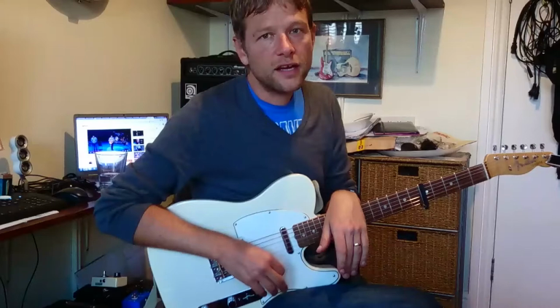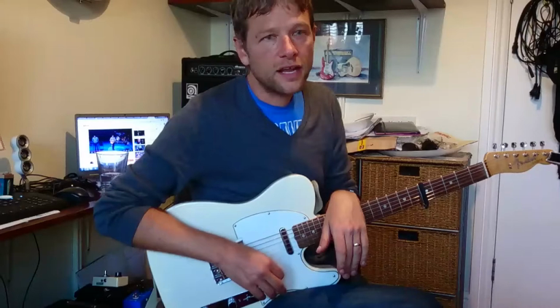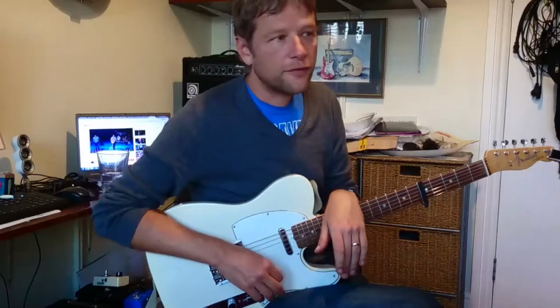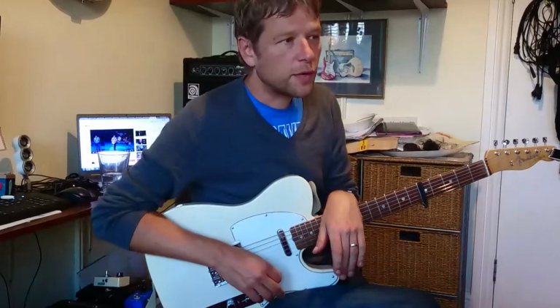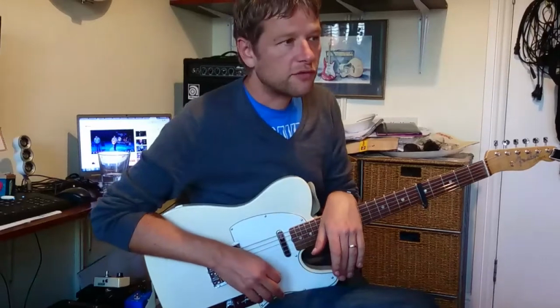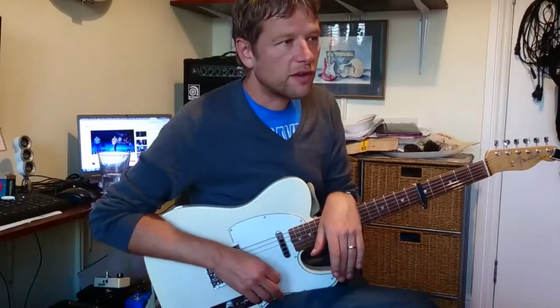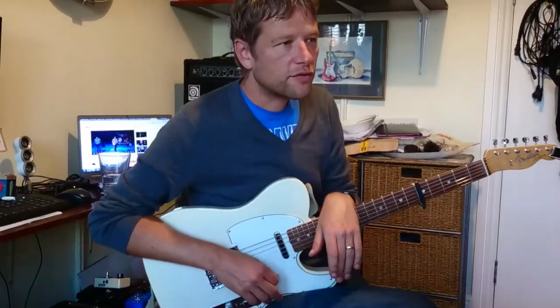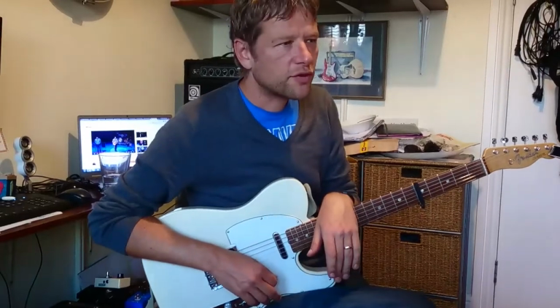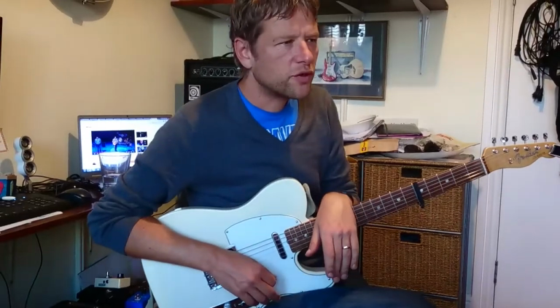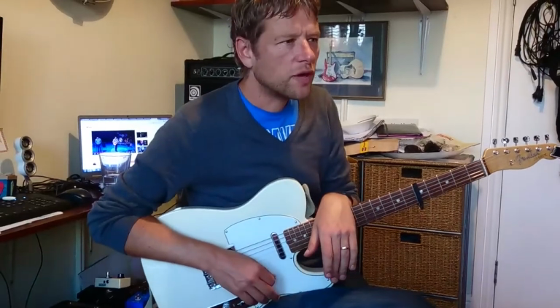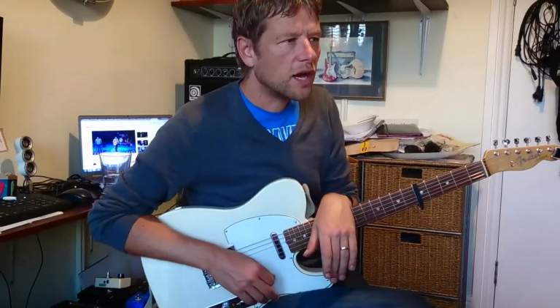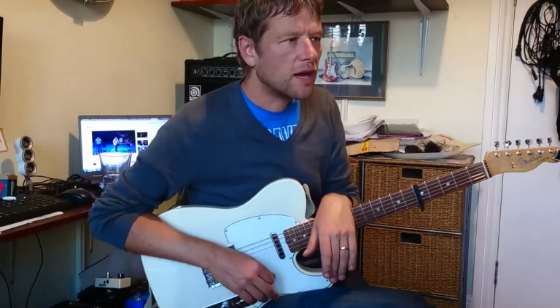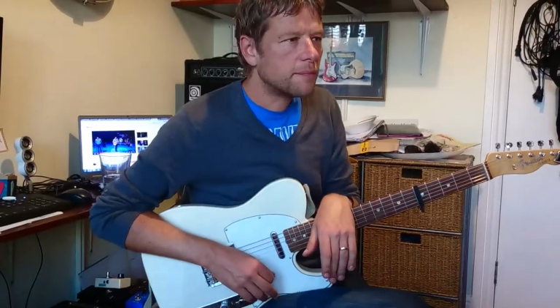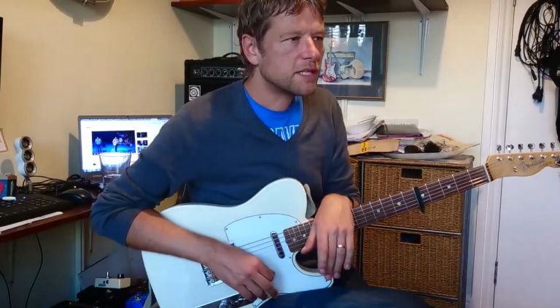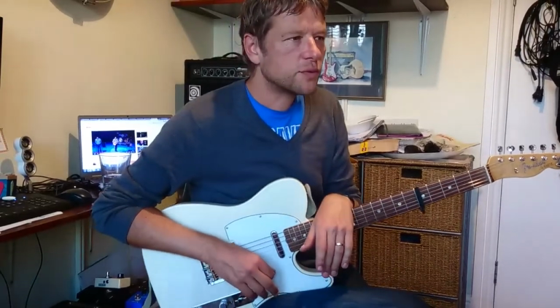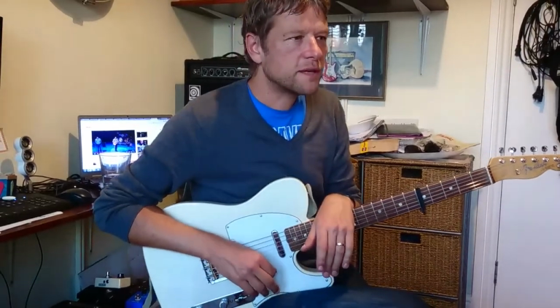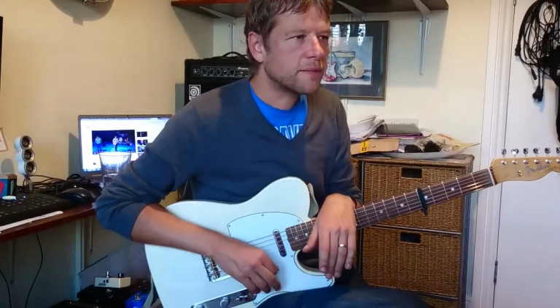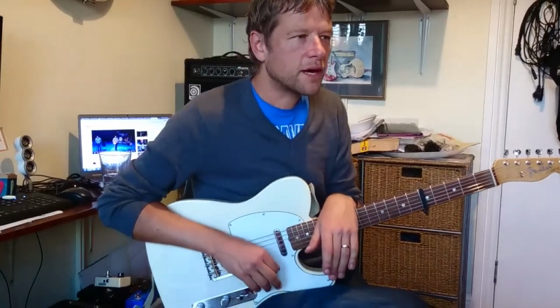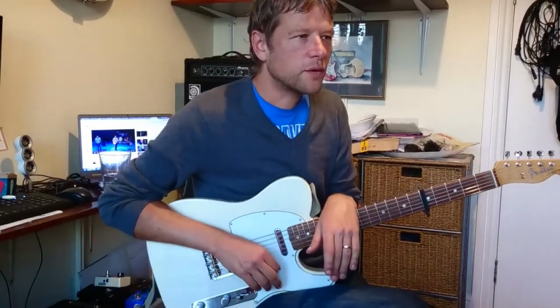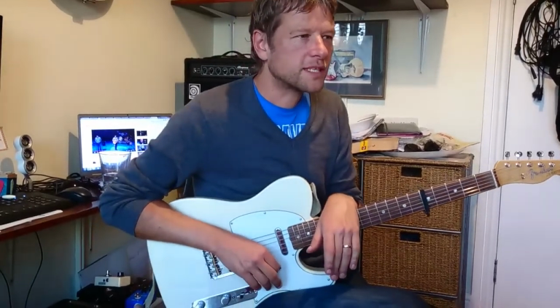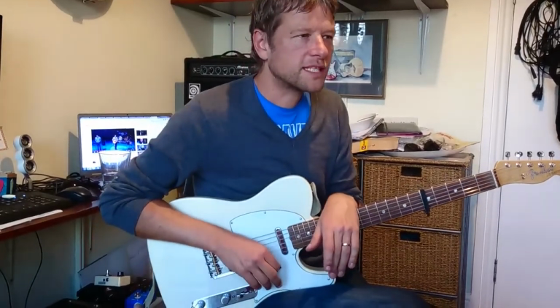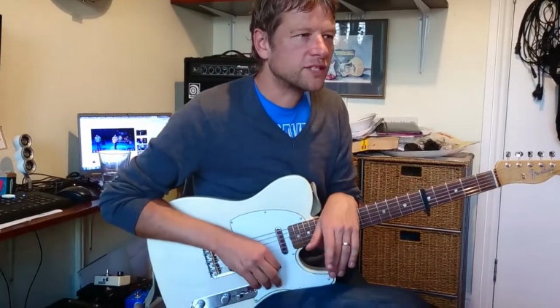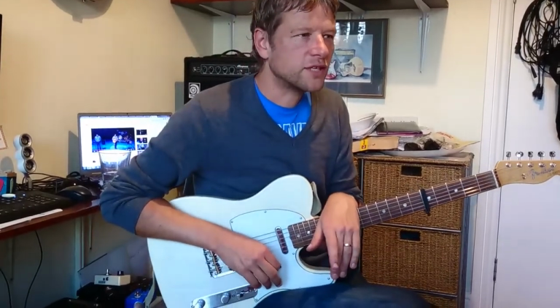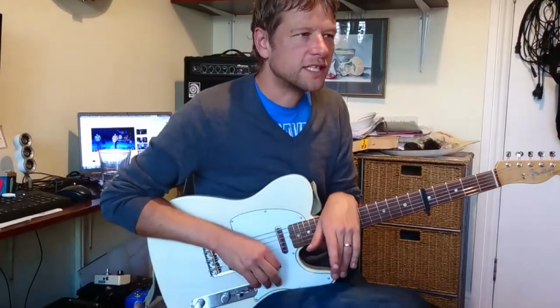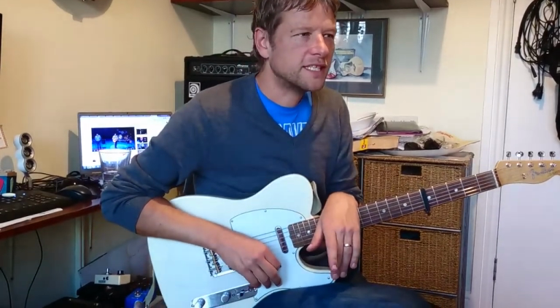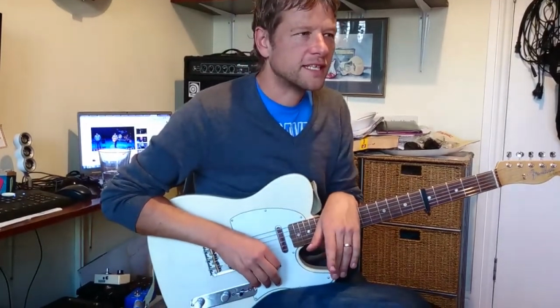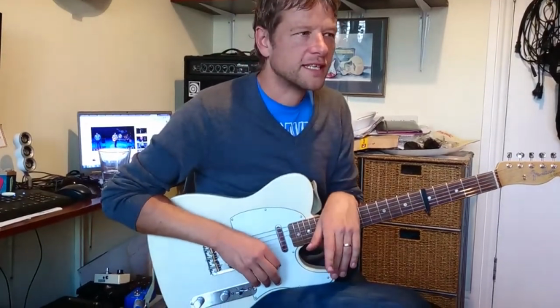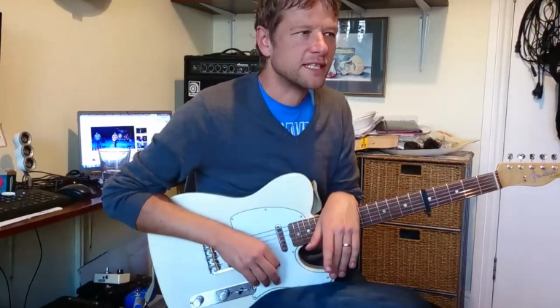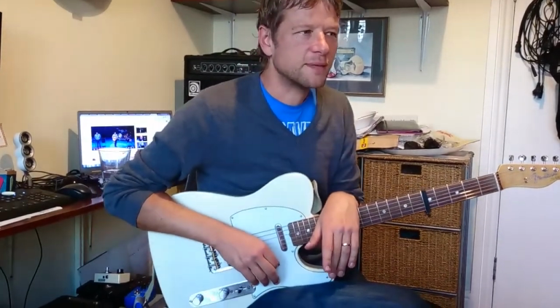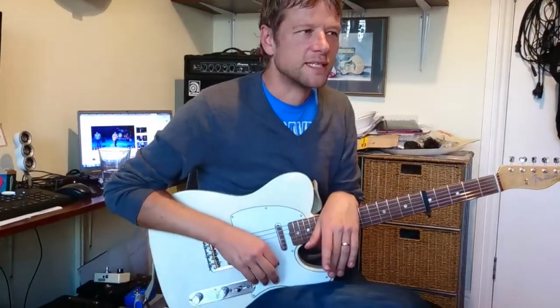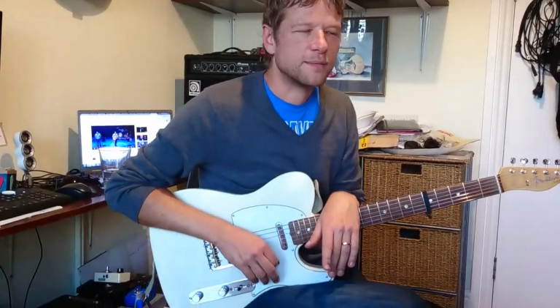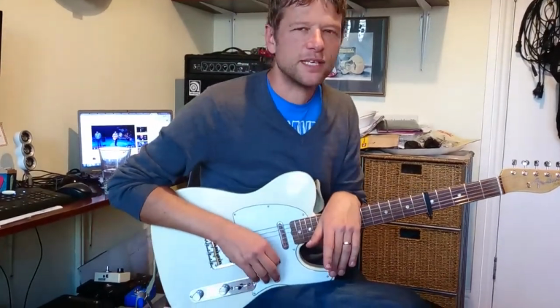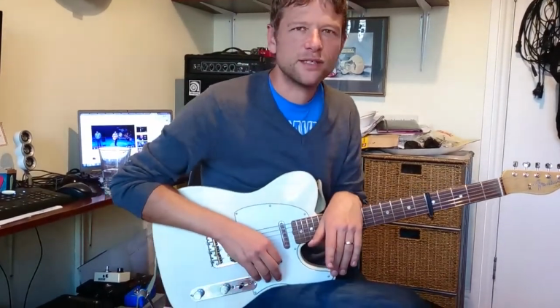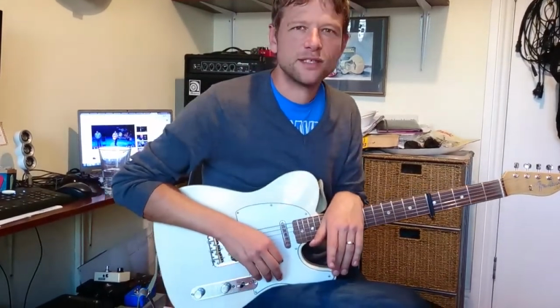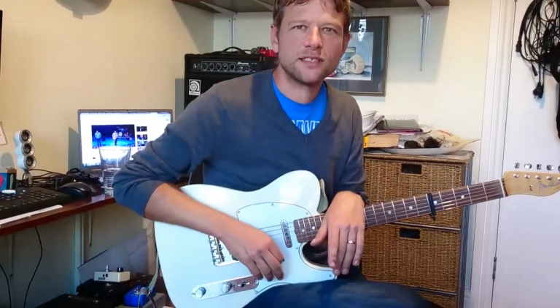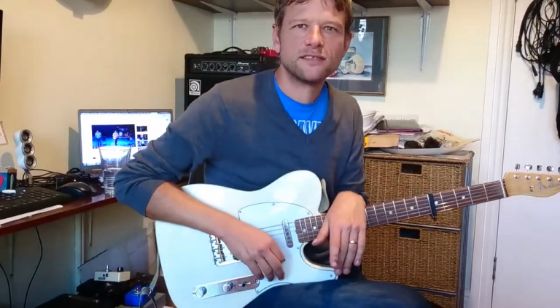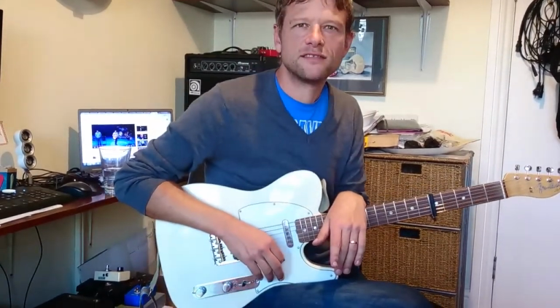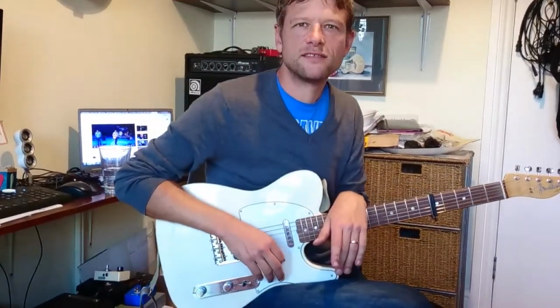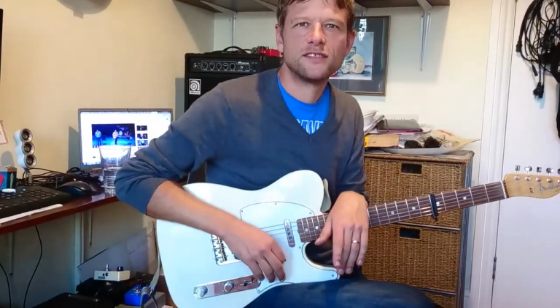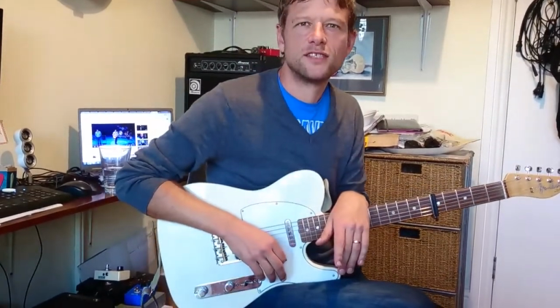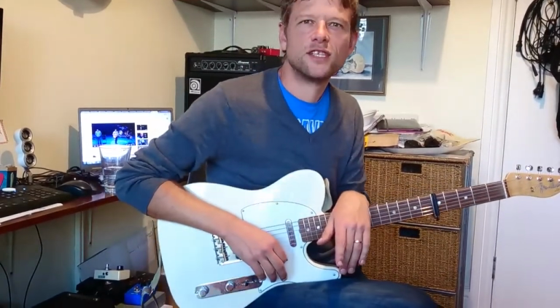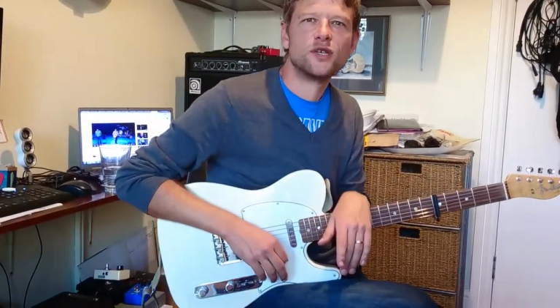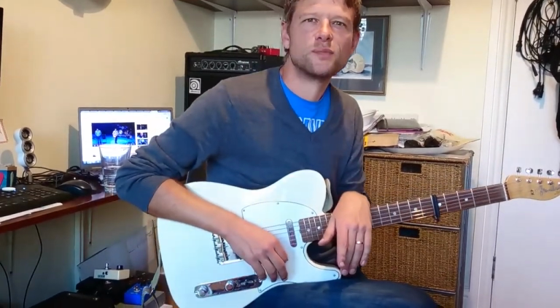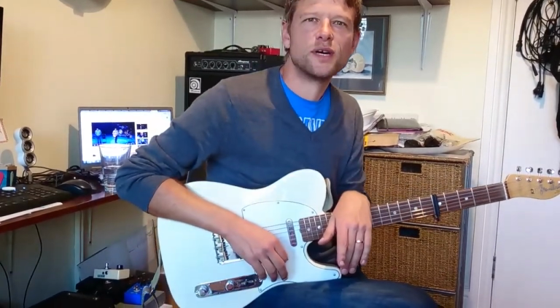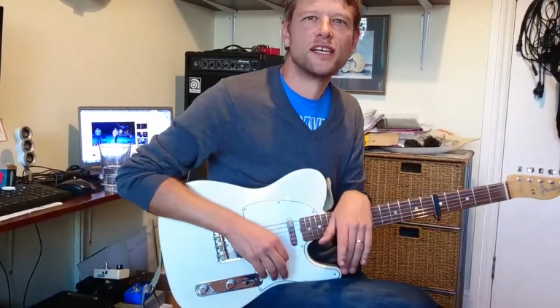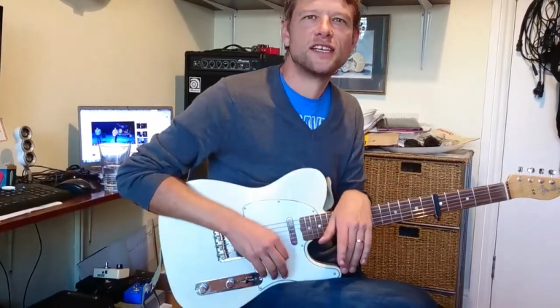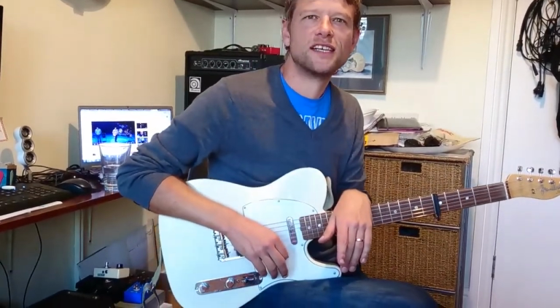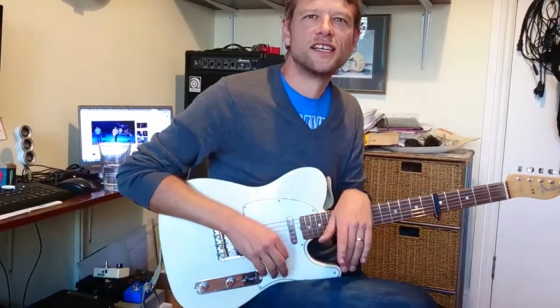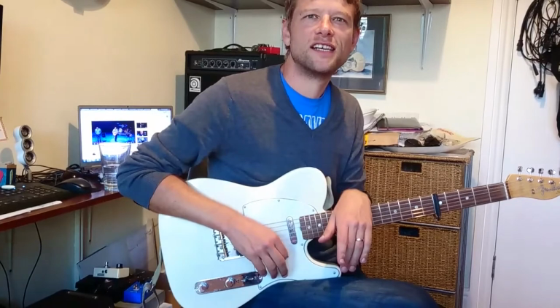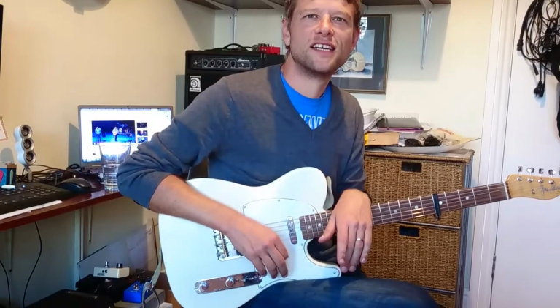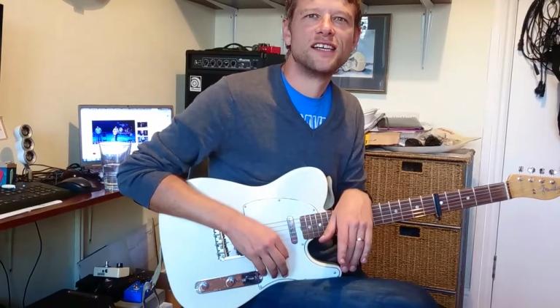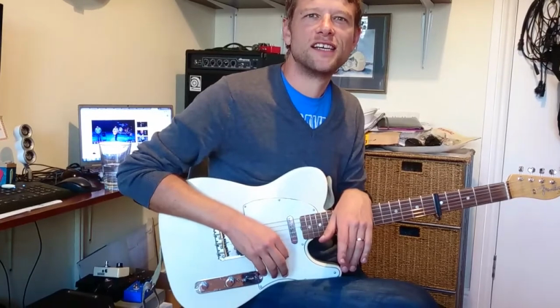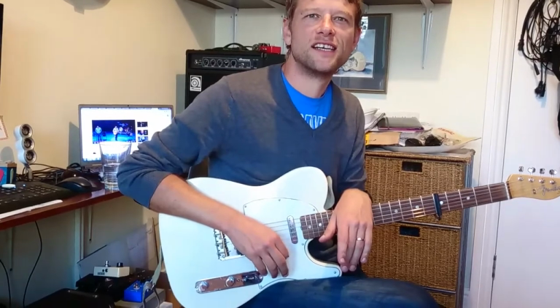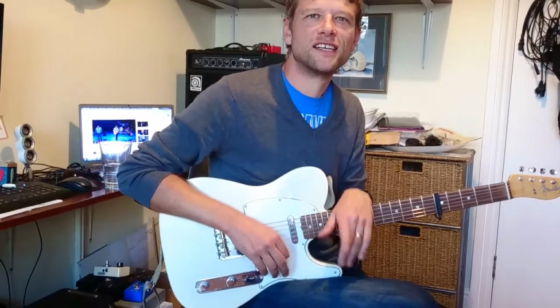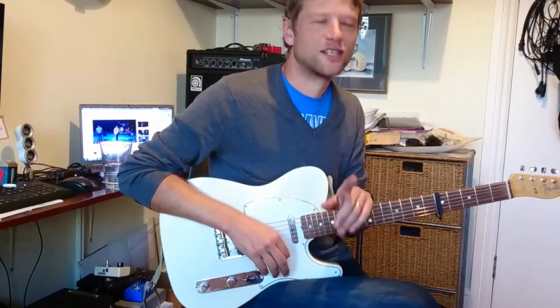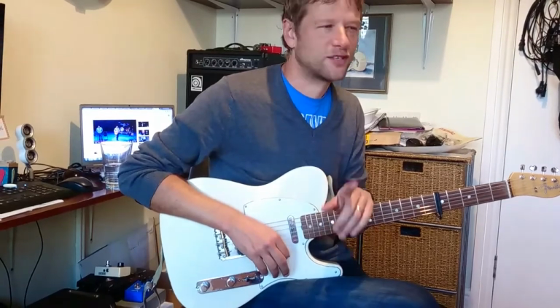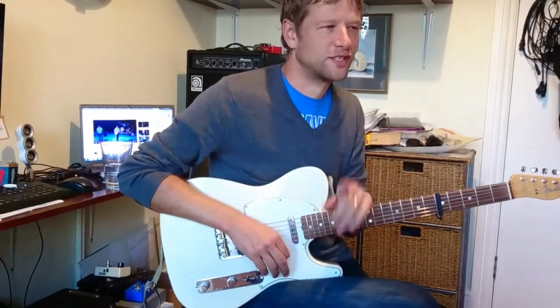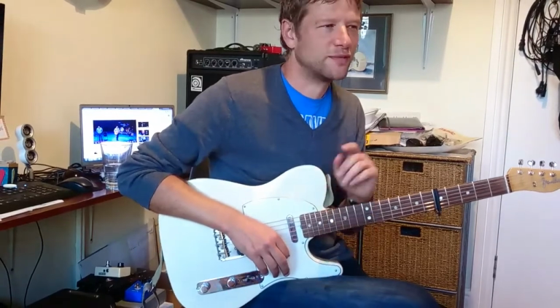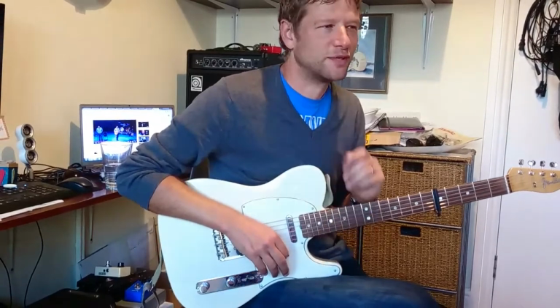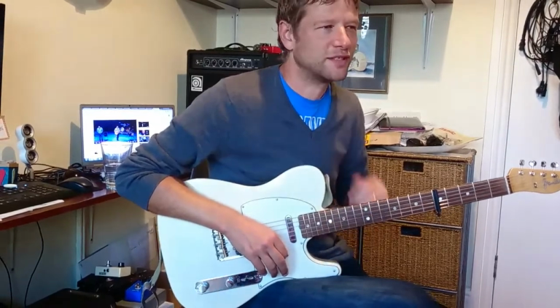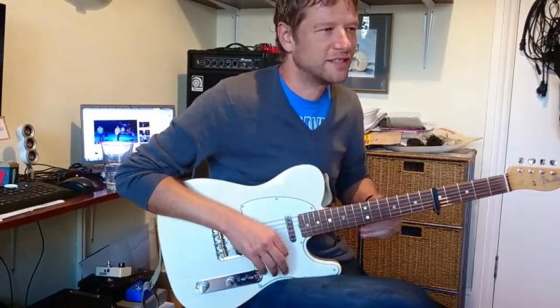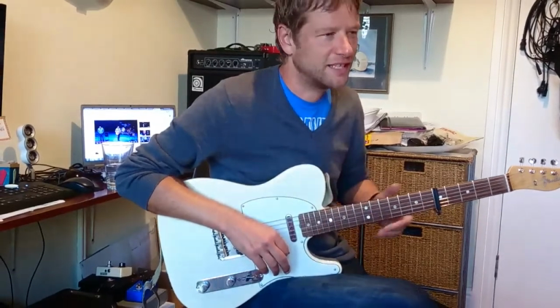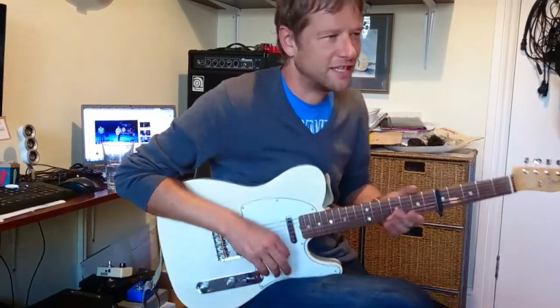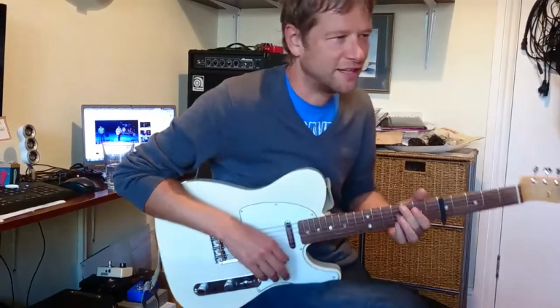We're going to have a quick run through B-Swing. I think it's by somebody else. Do you know who it's by? Christy Moore. There you go.